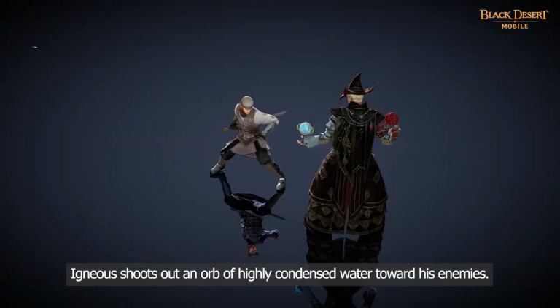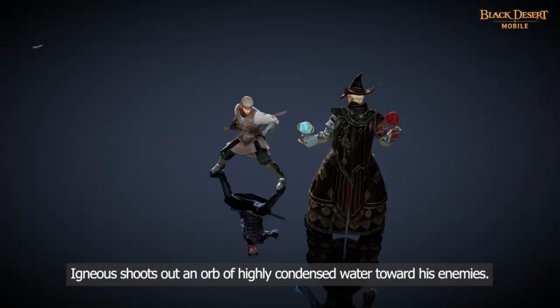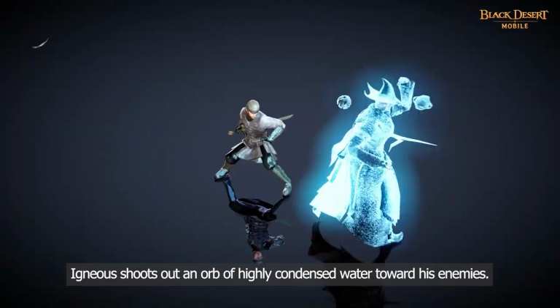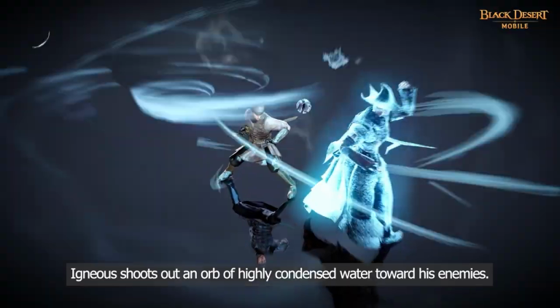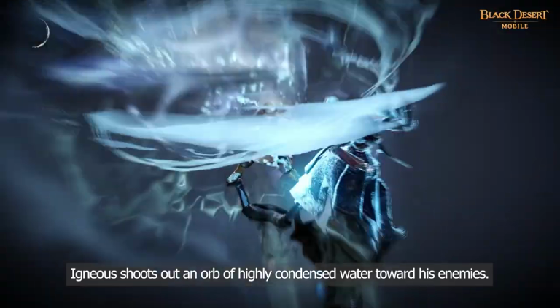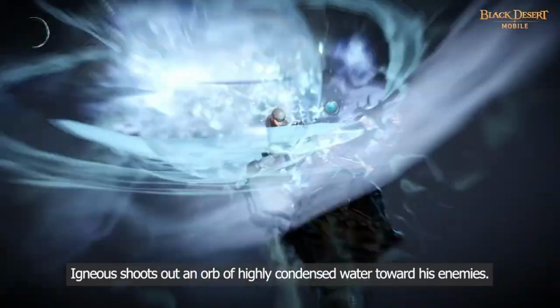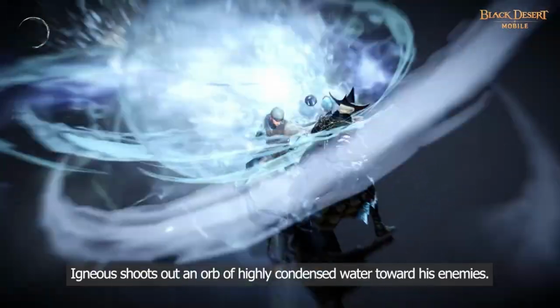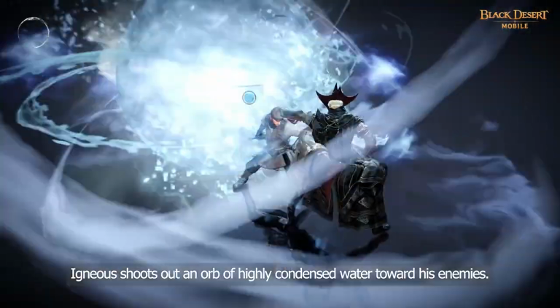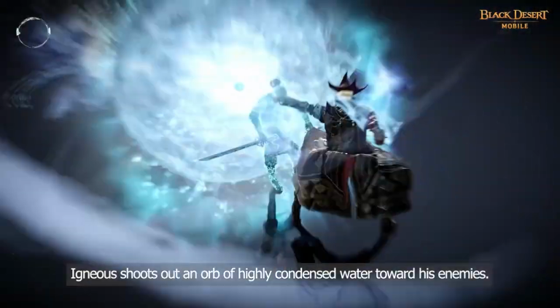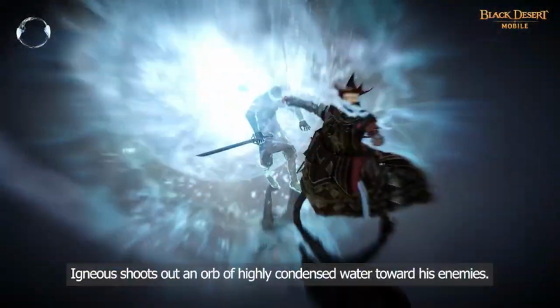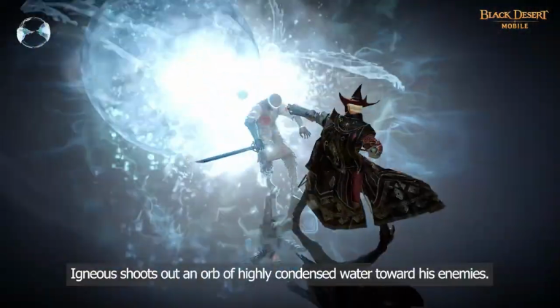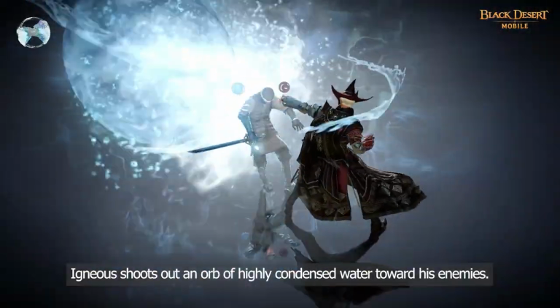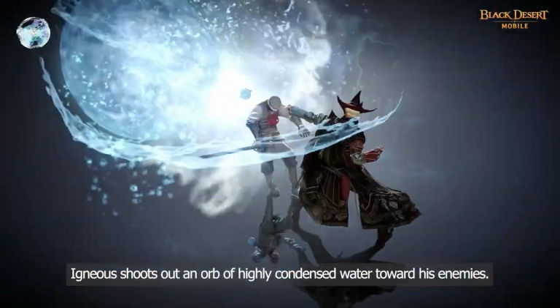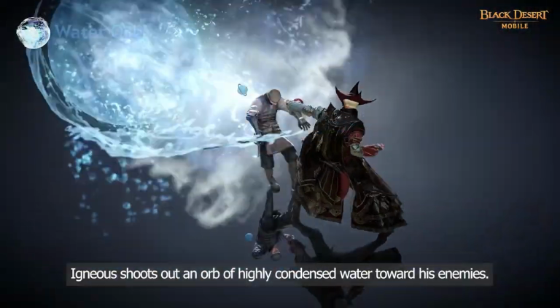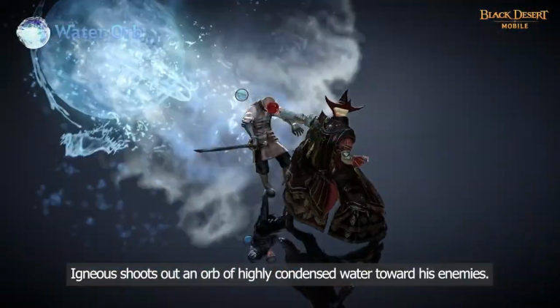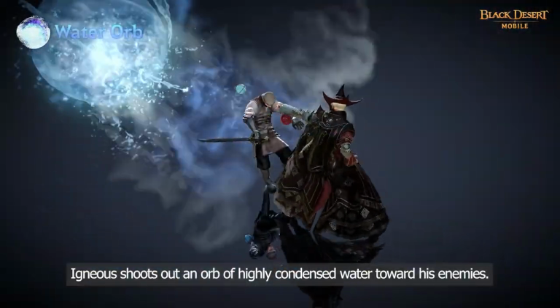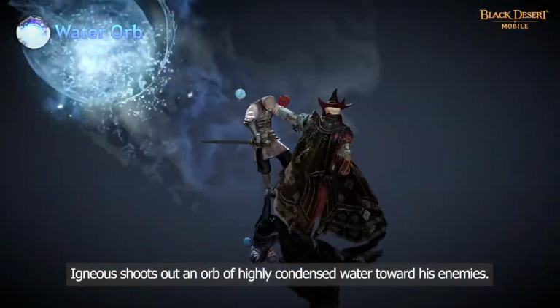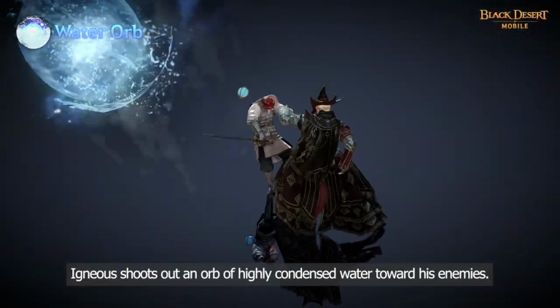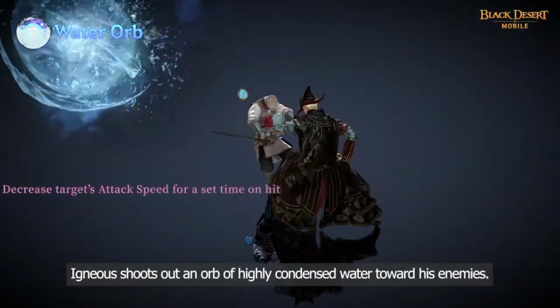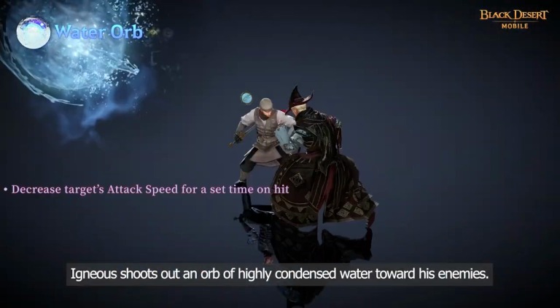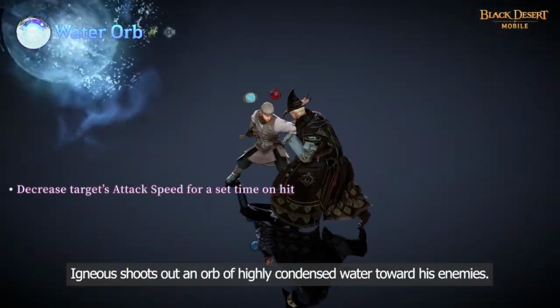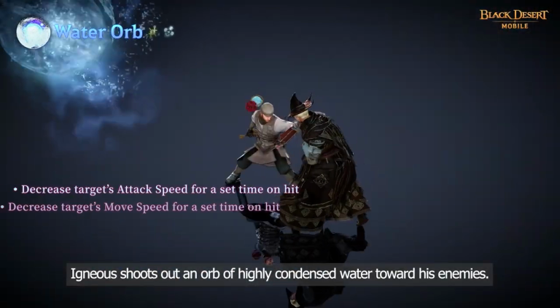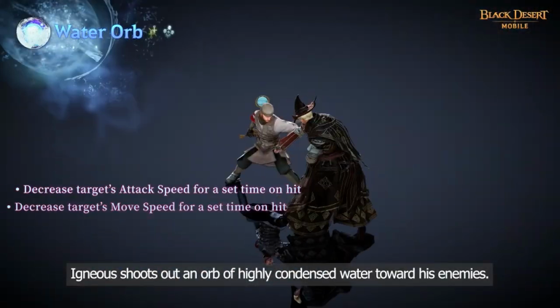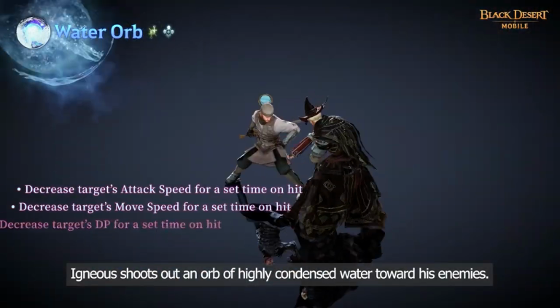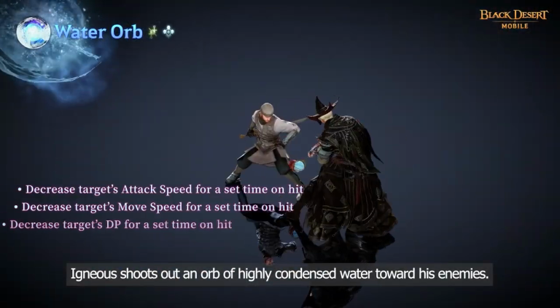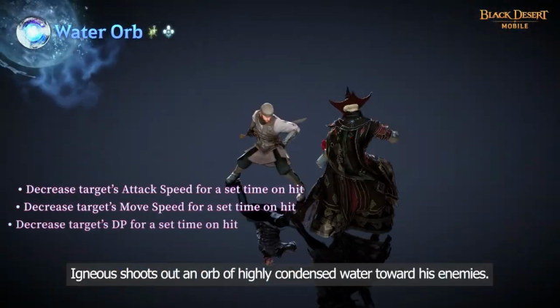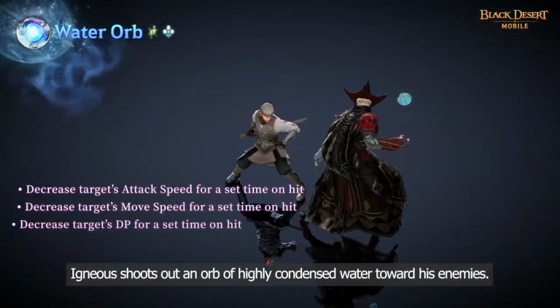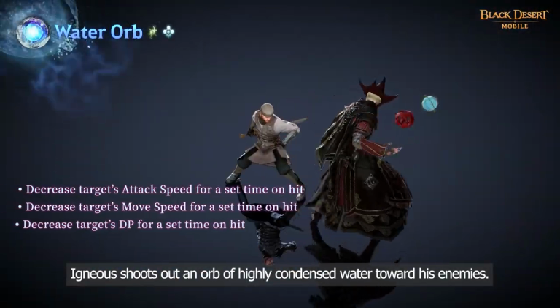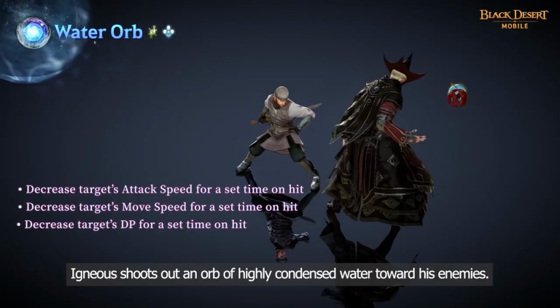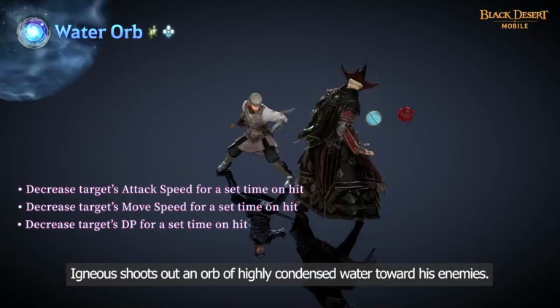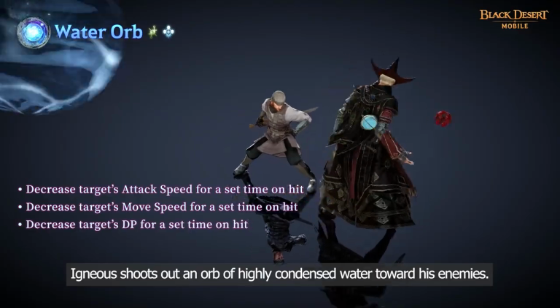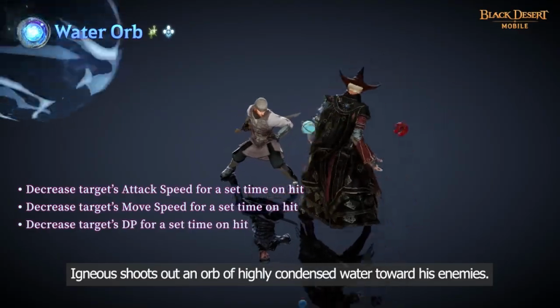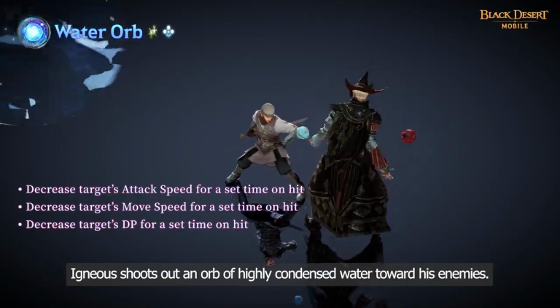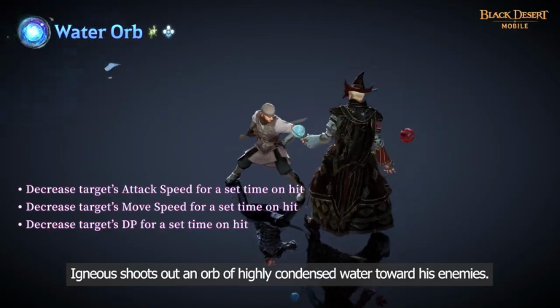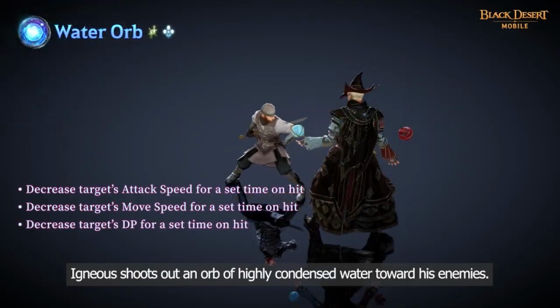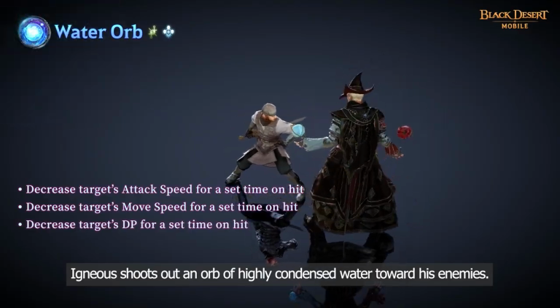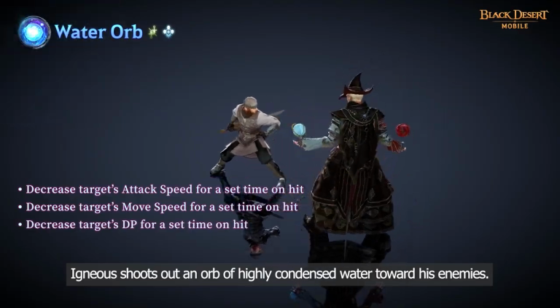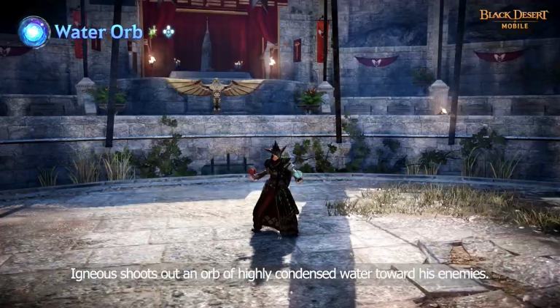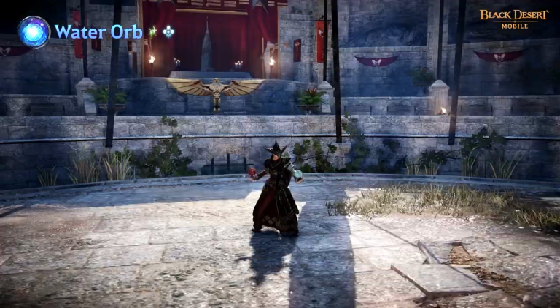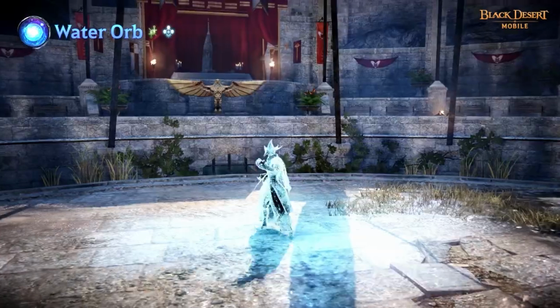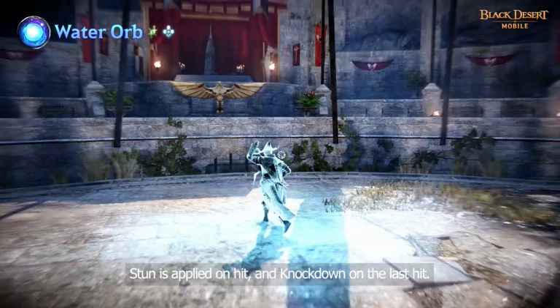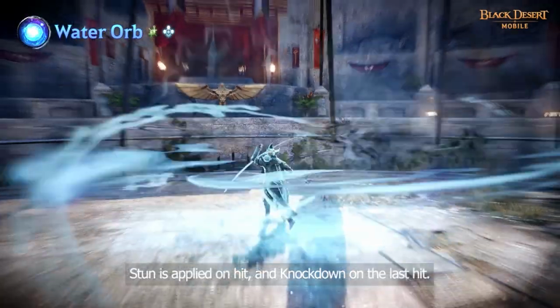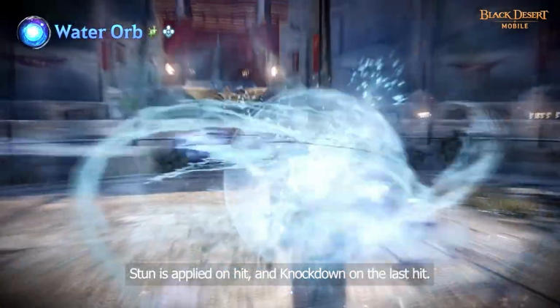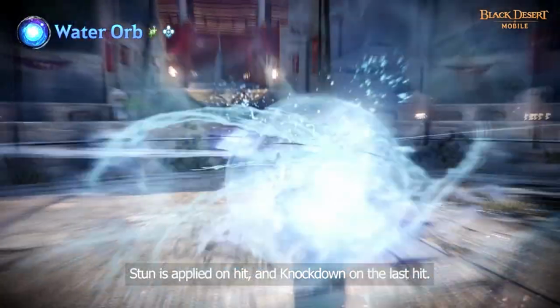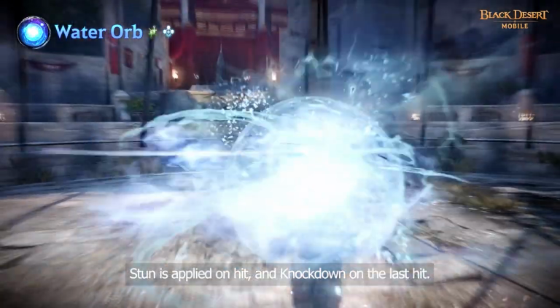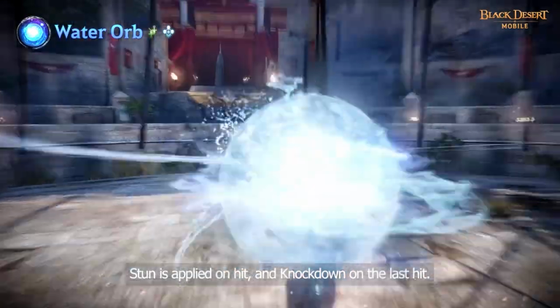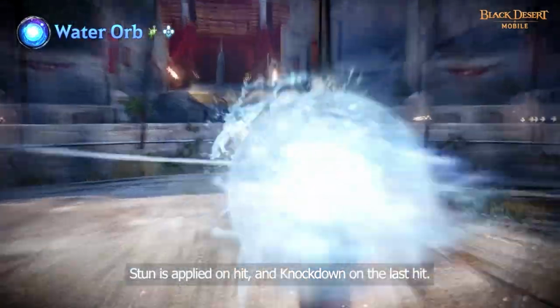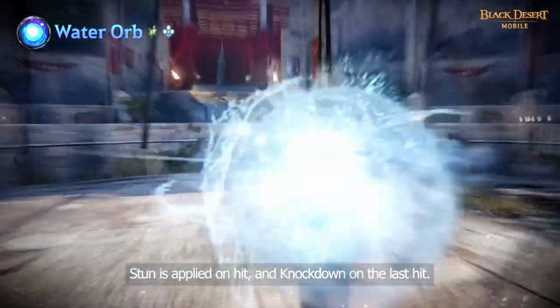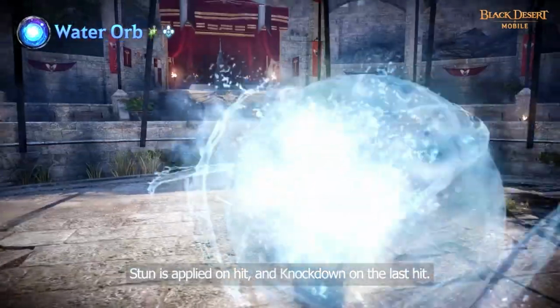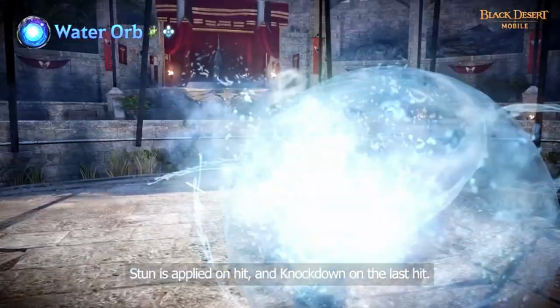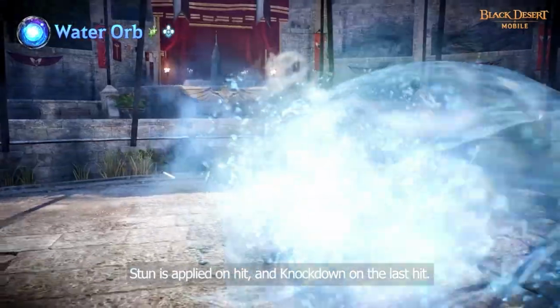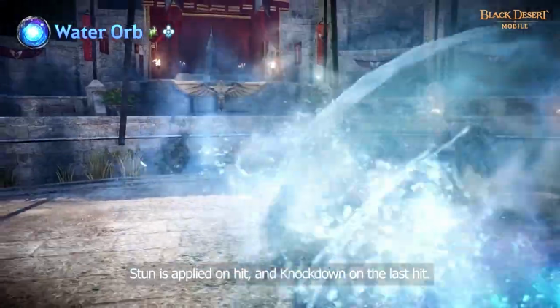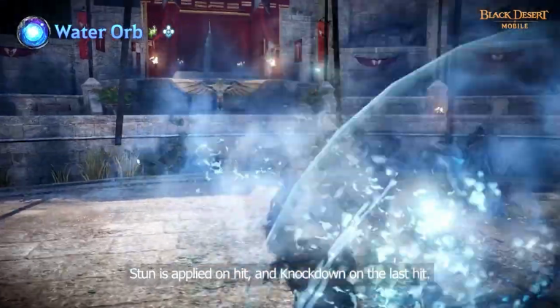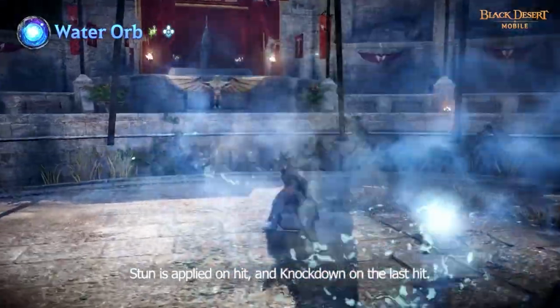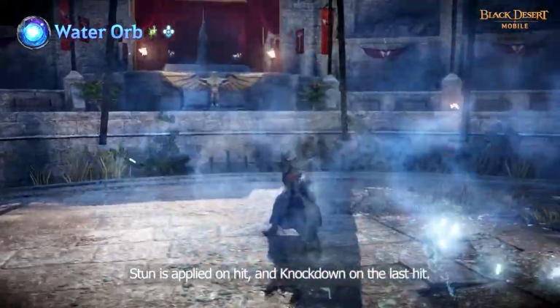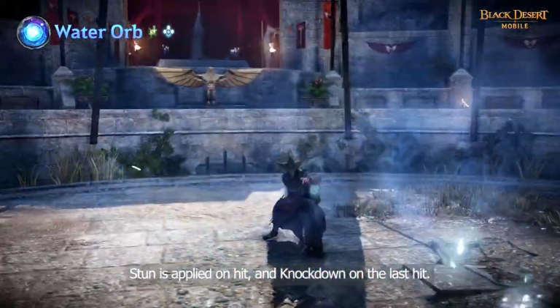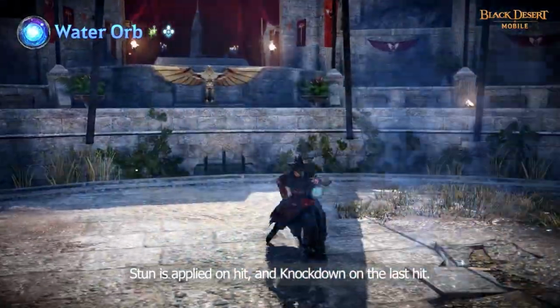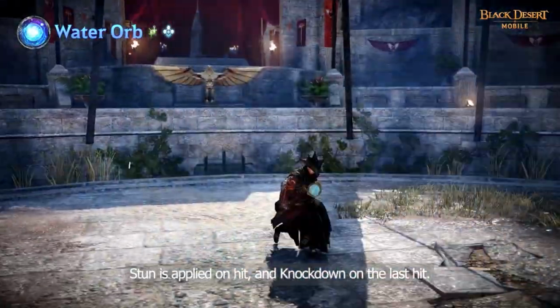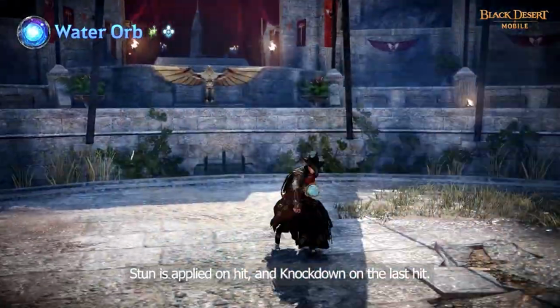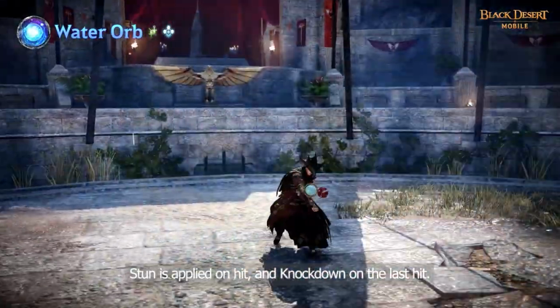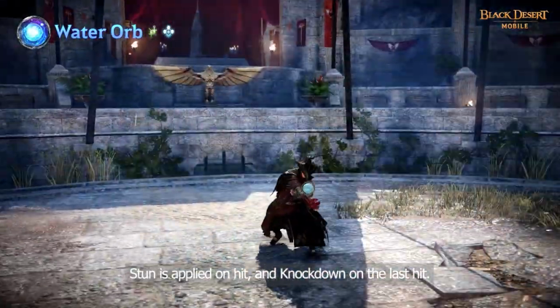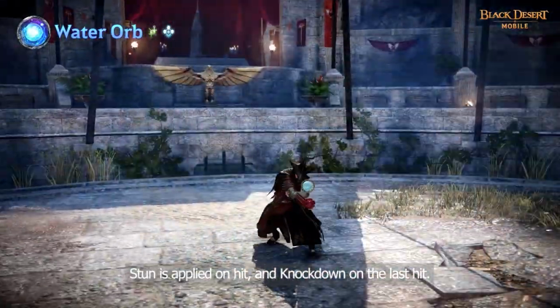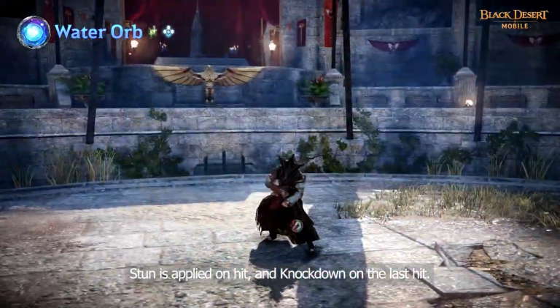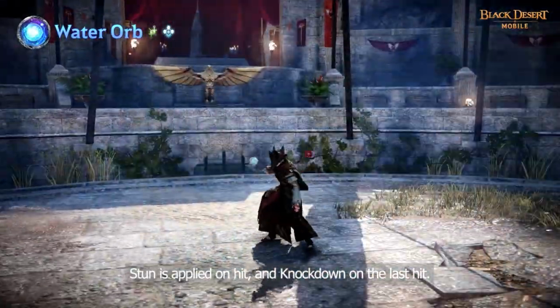Igneous shoots out an orb of highly condensed water towards his enemies. Stun is applied on hit and knockdown on the last hit.